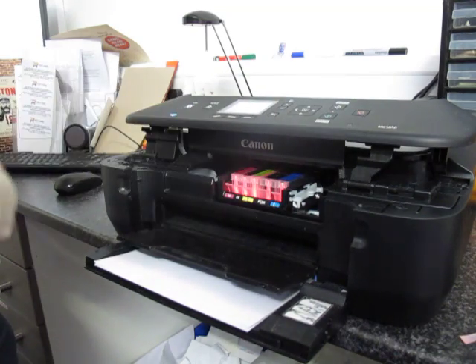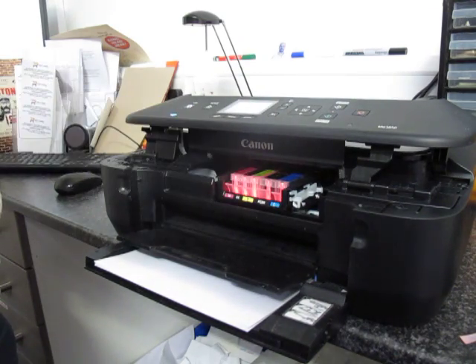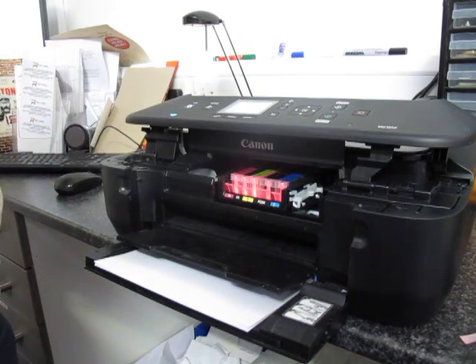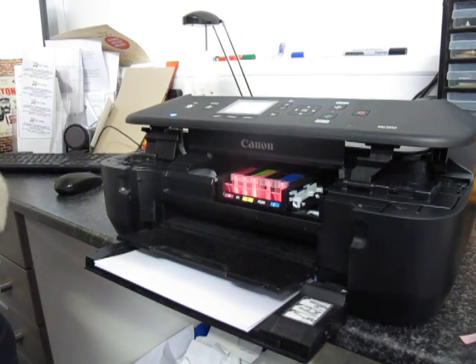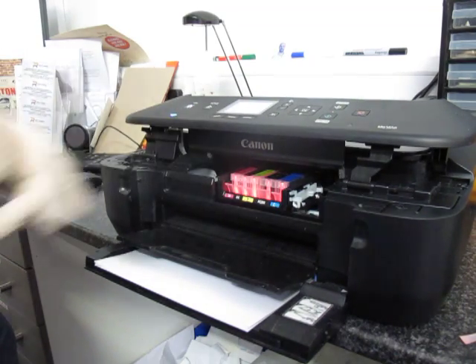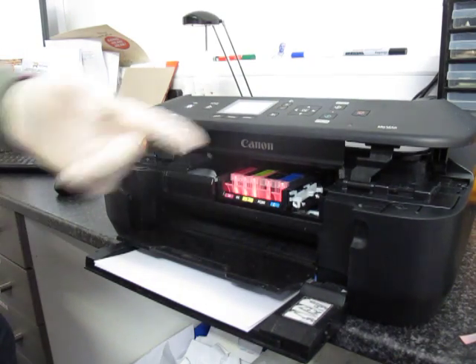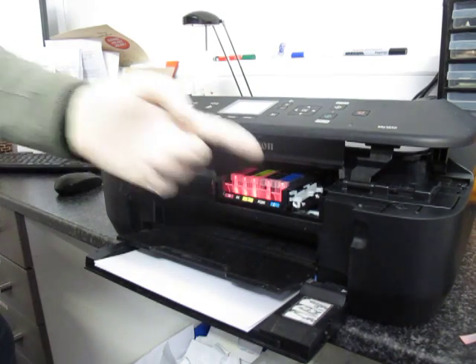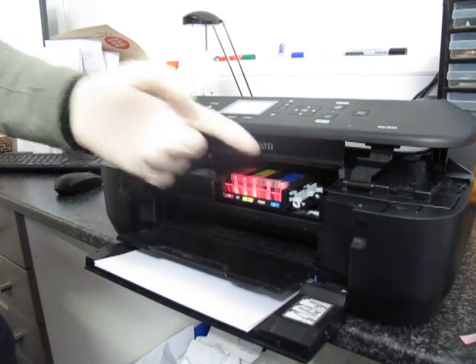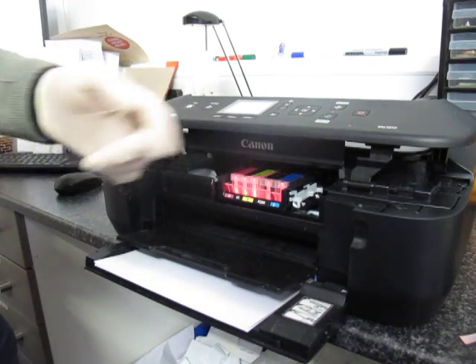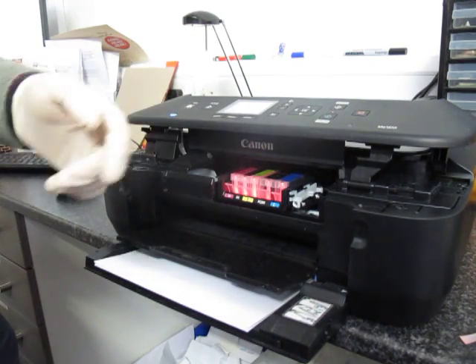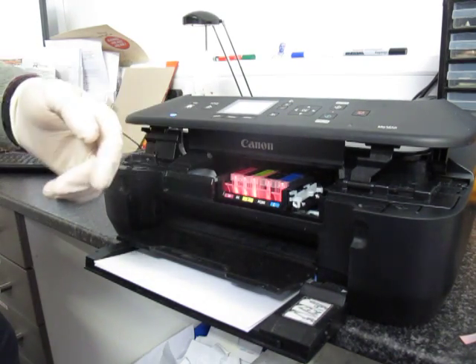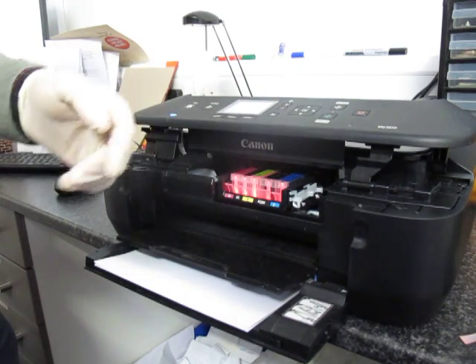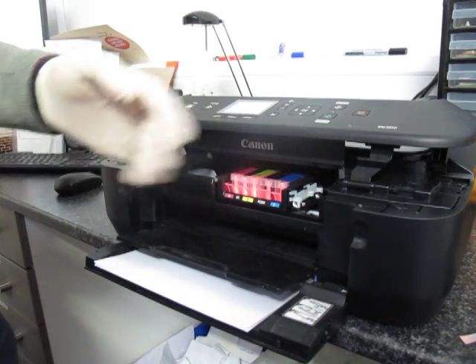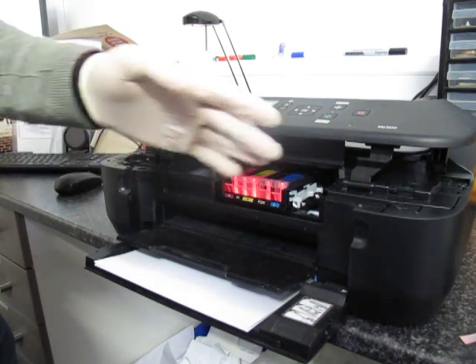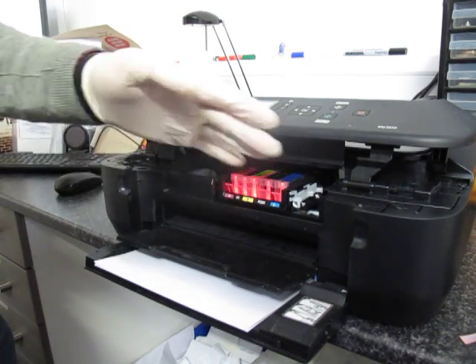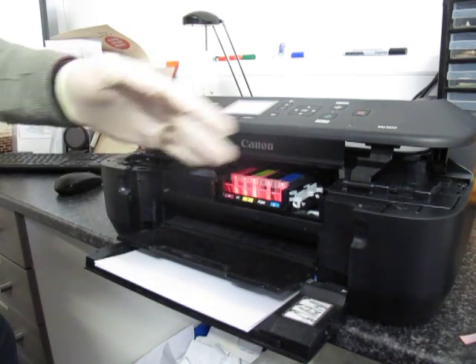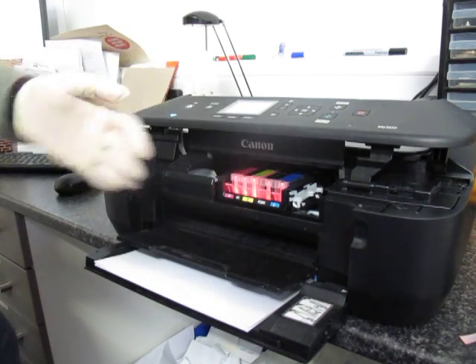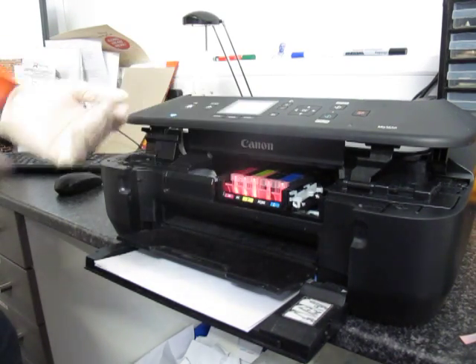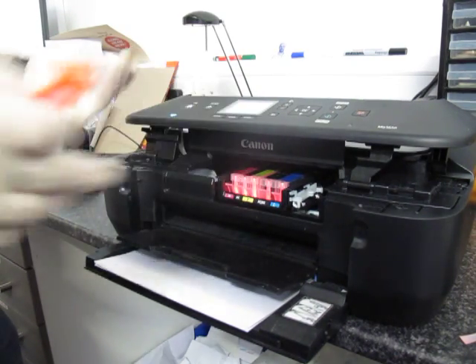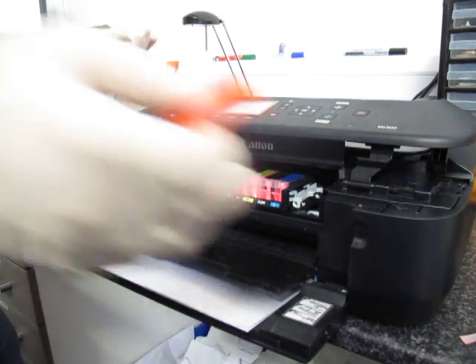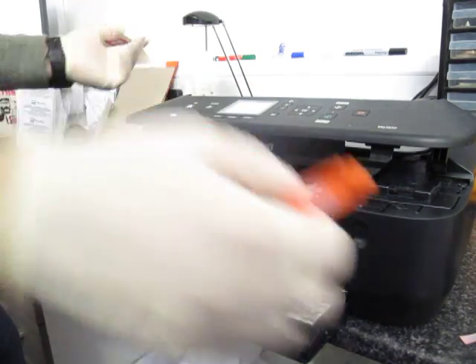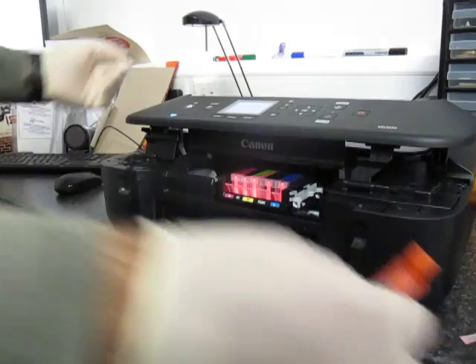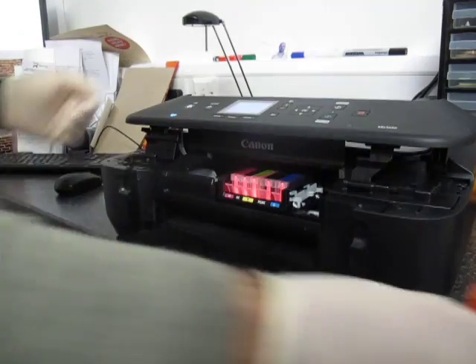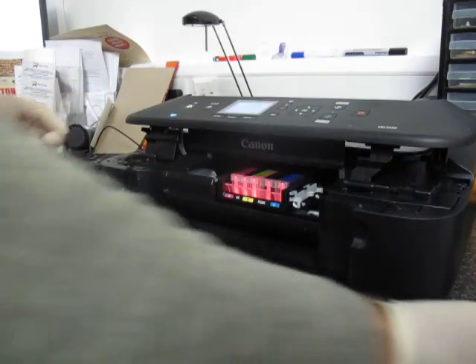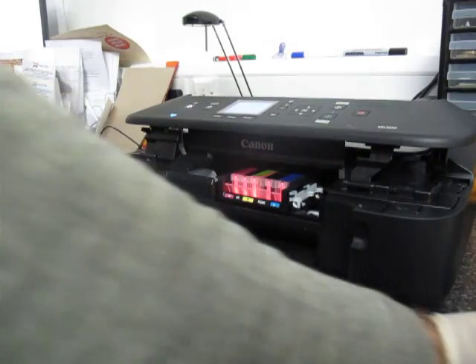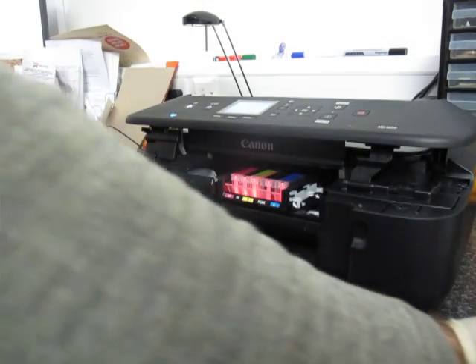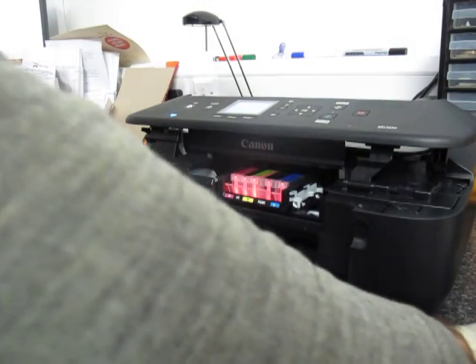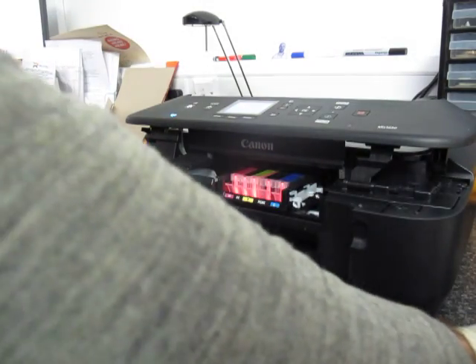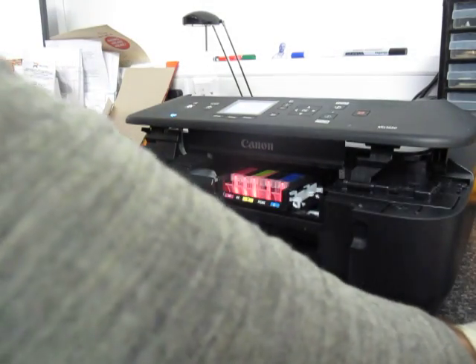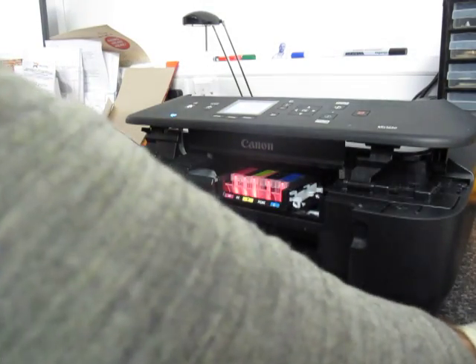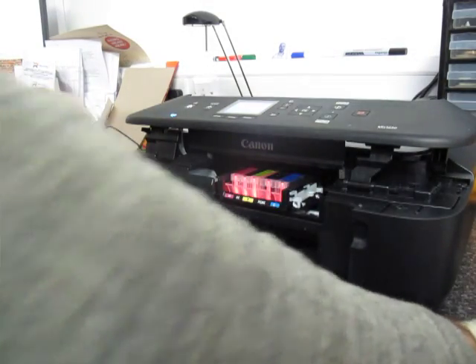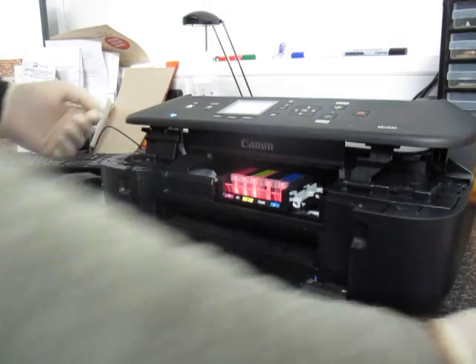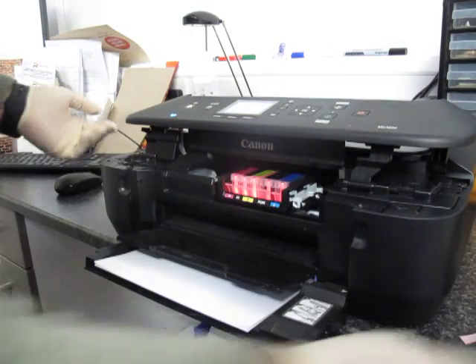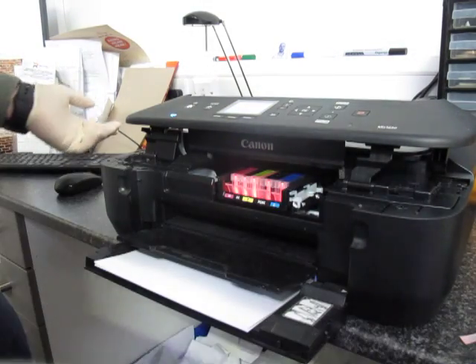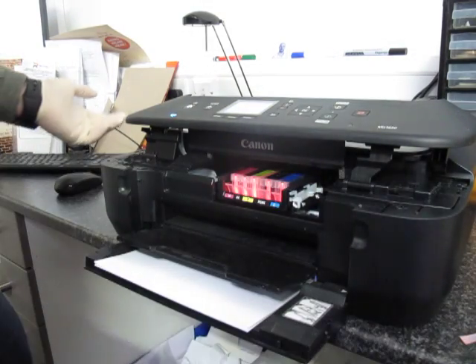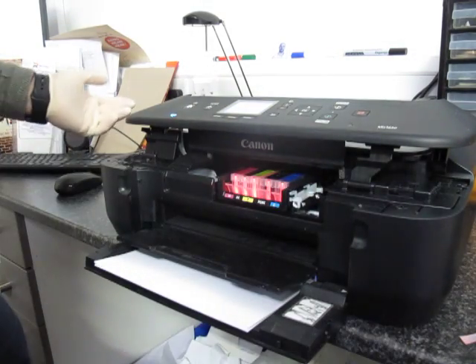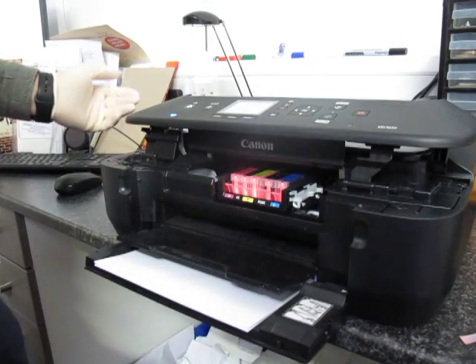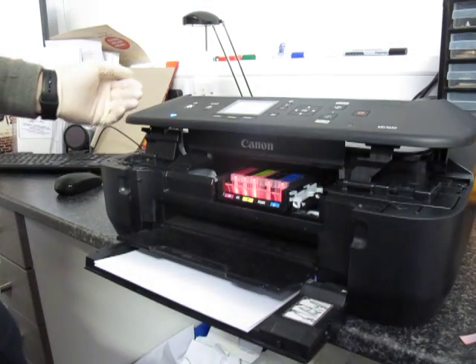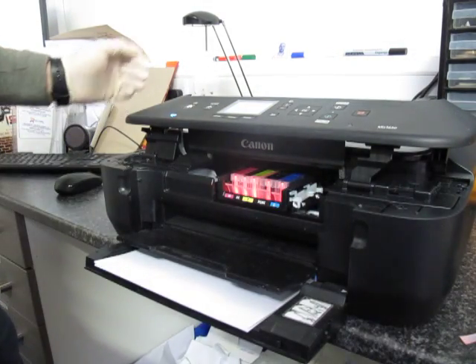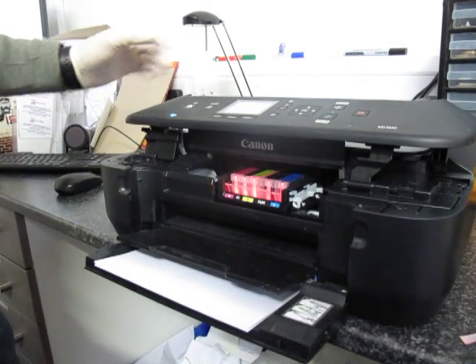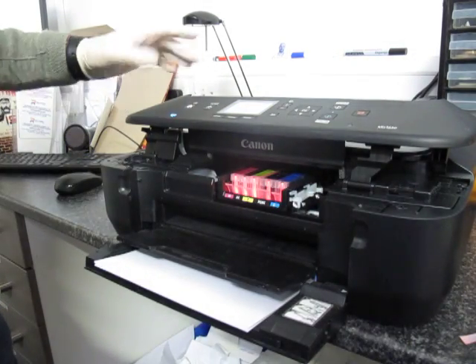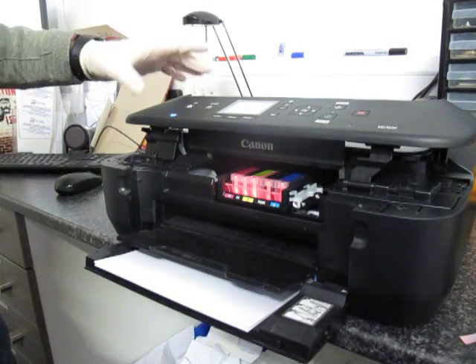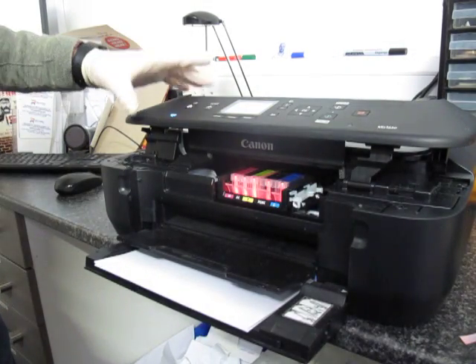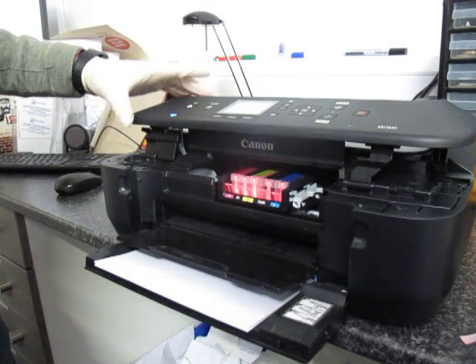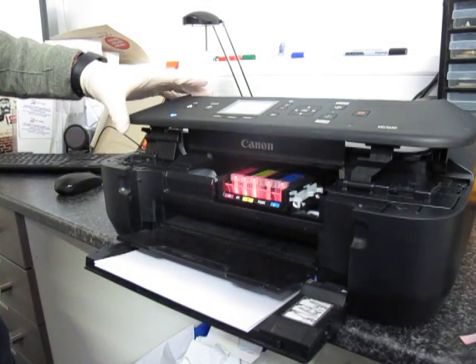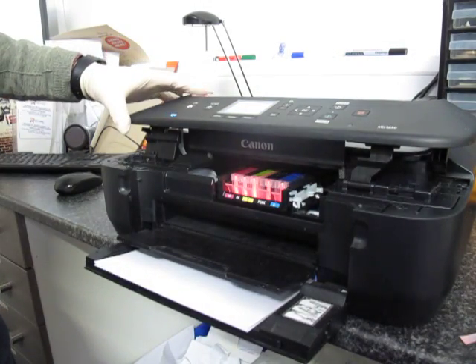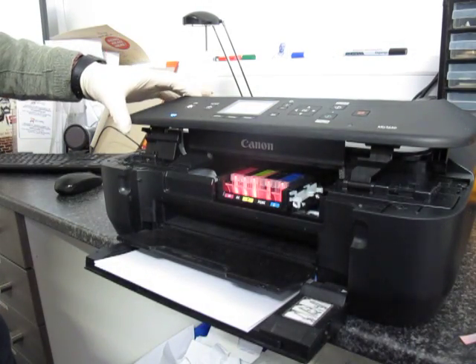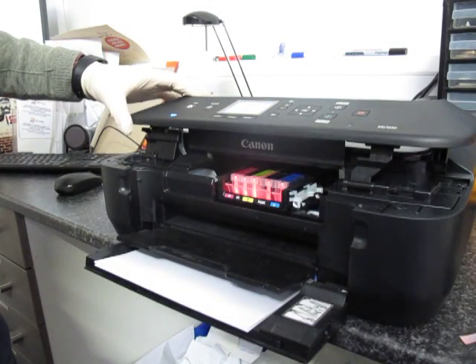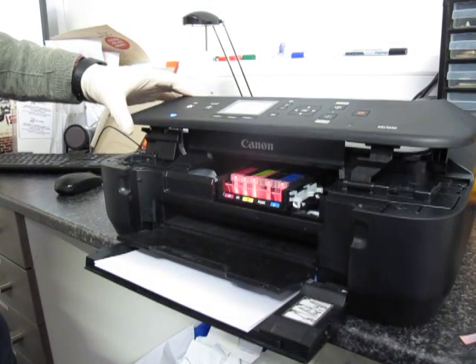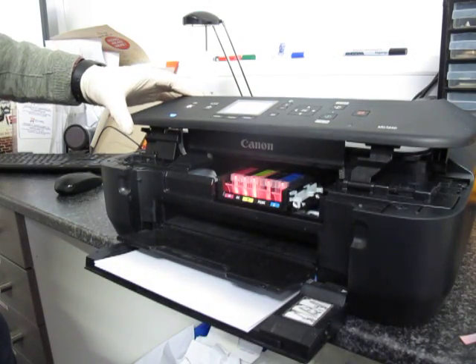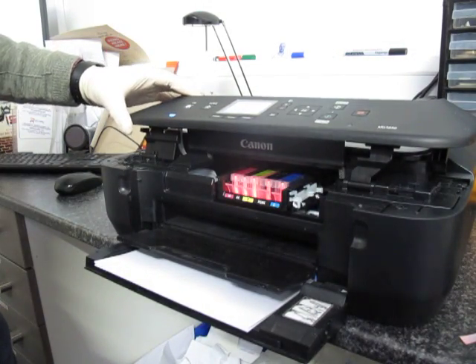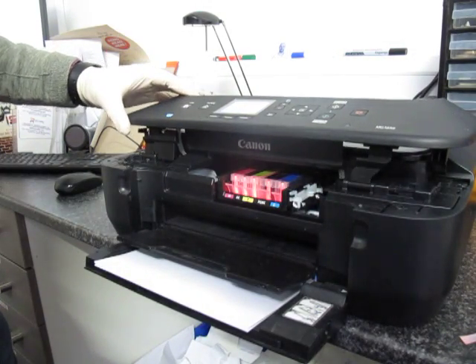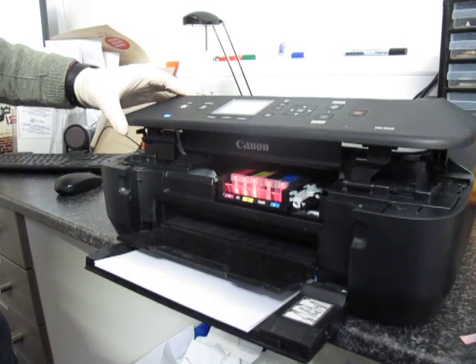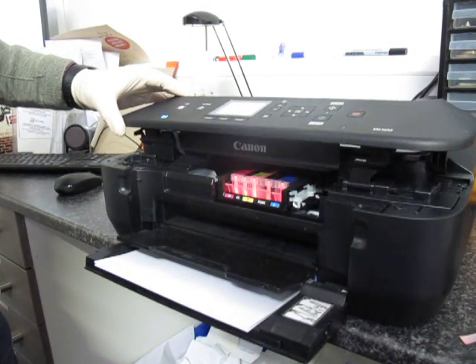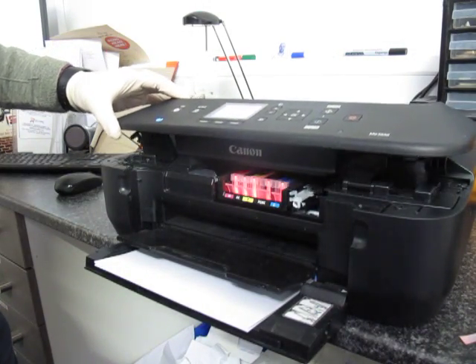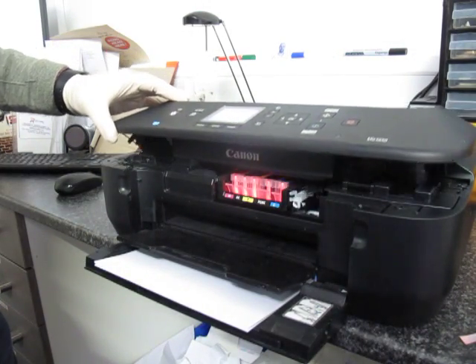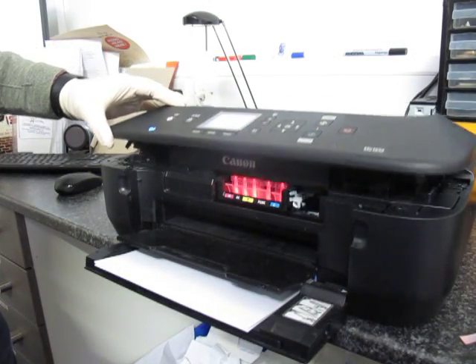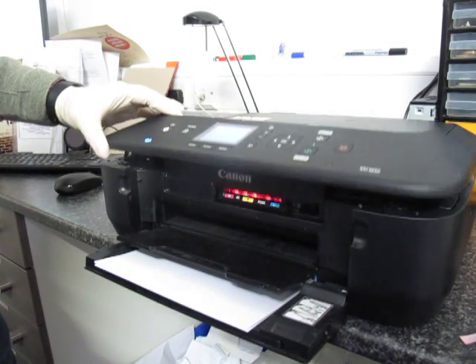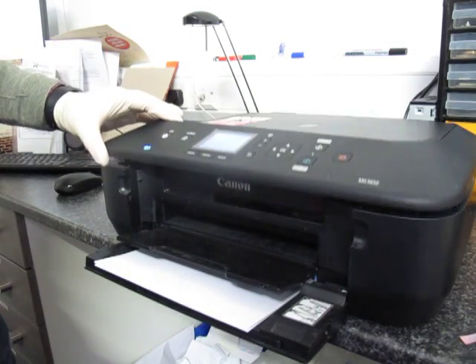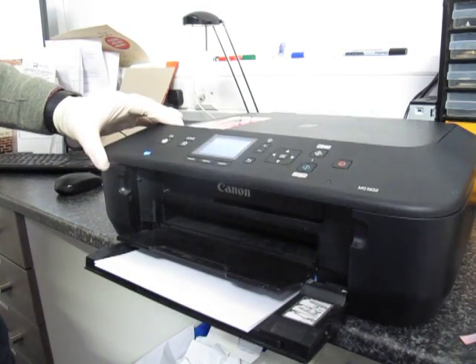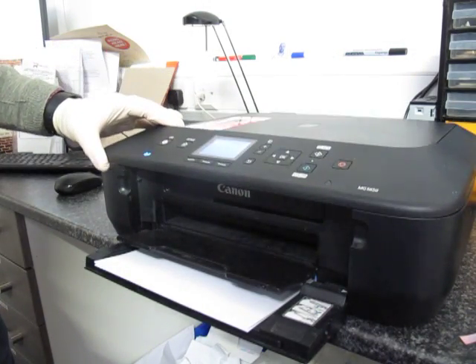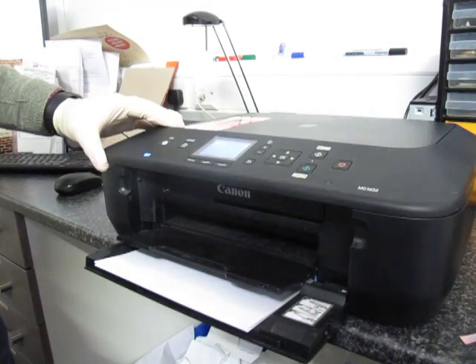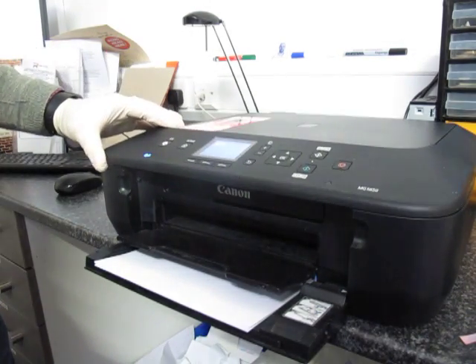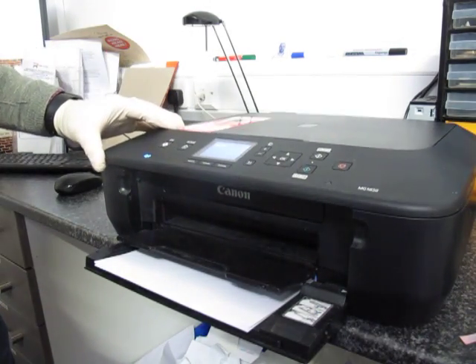Once you're happy and you have a solid red light on all the cartridges, you have replaced the cartridge correctly. Then you can put the hatch down.